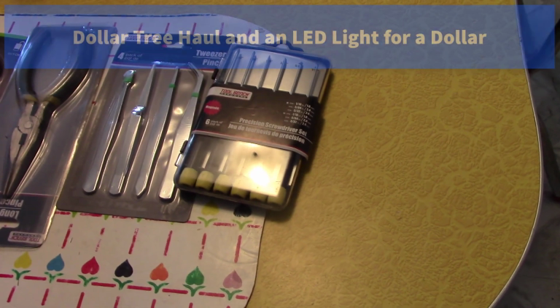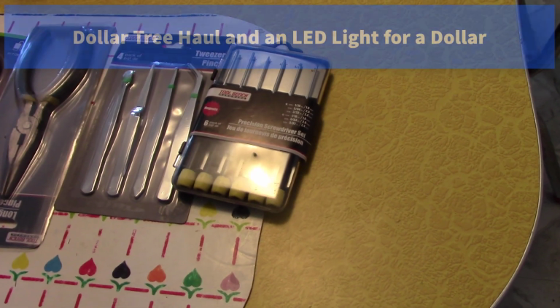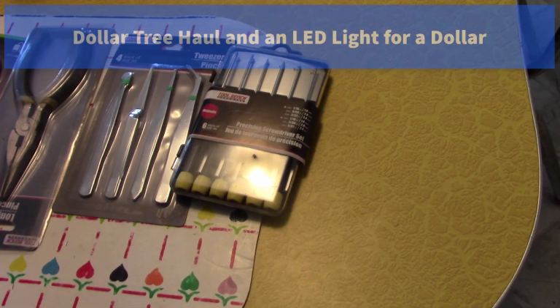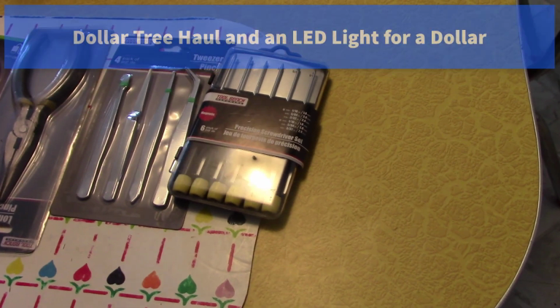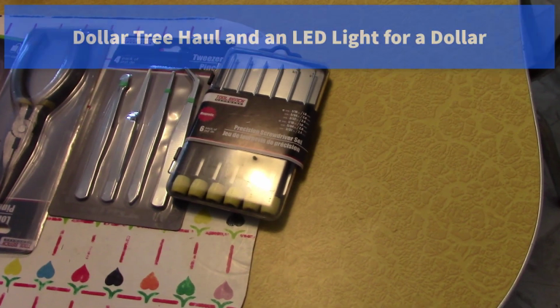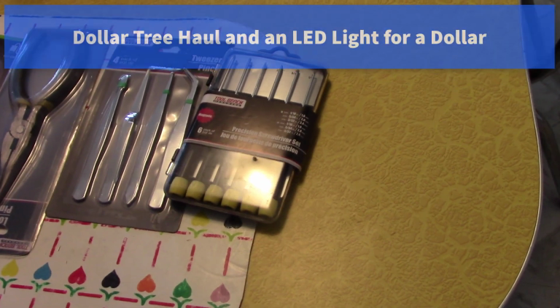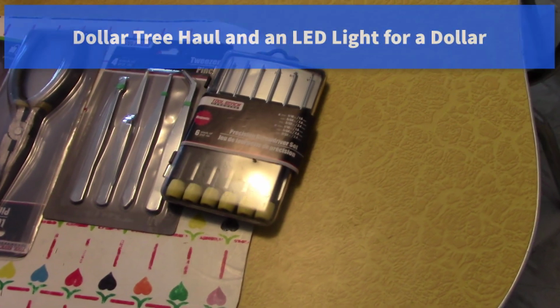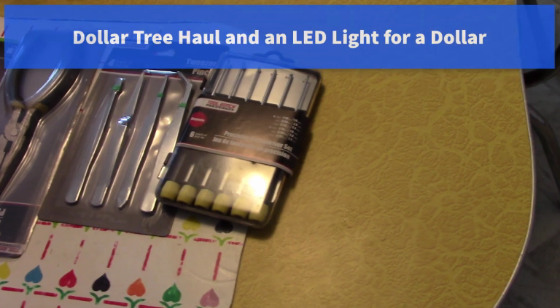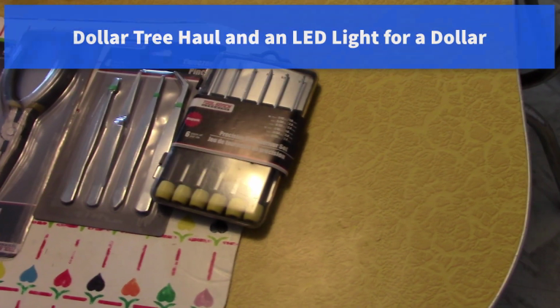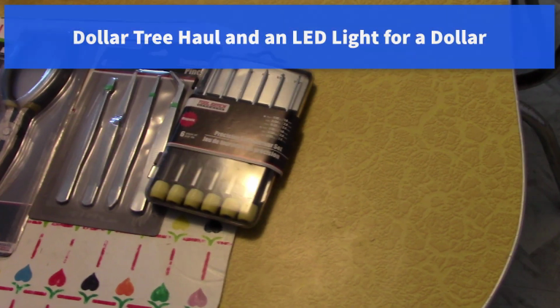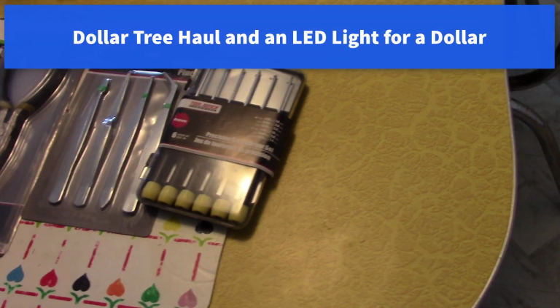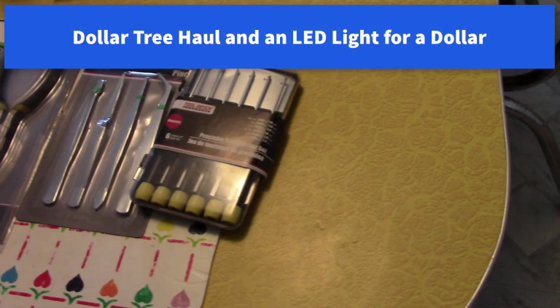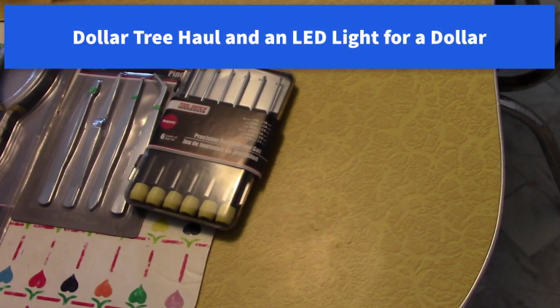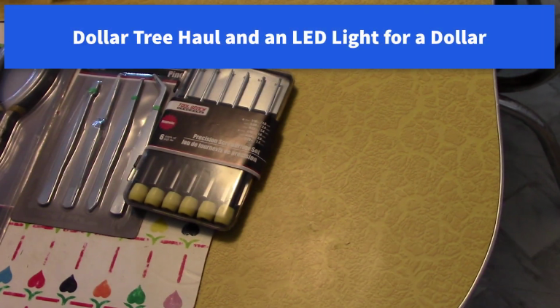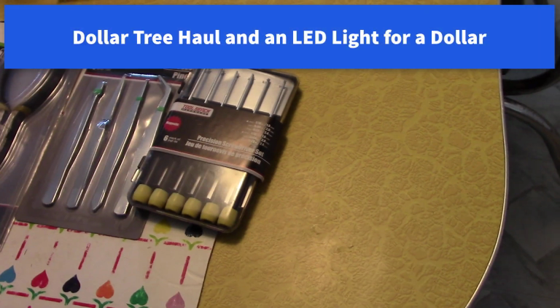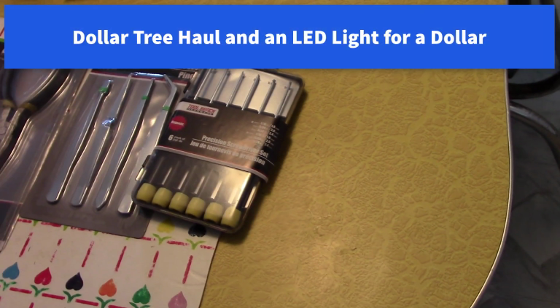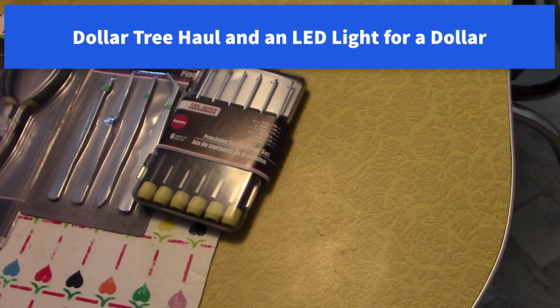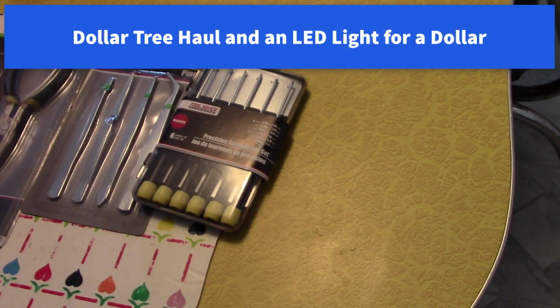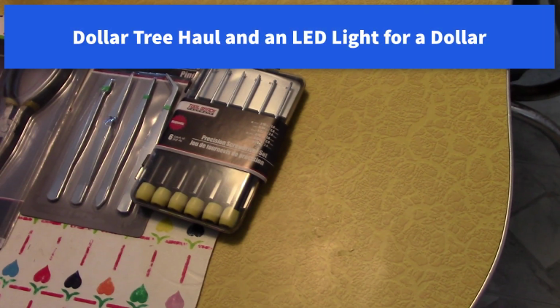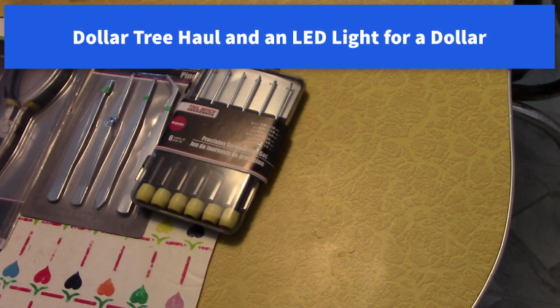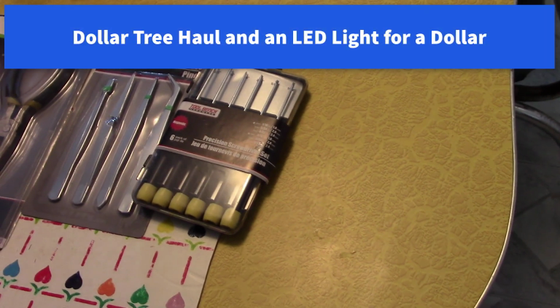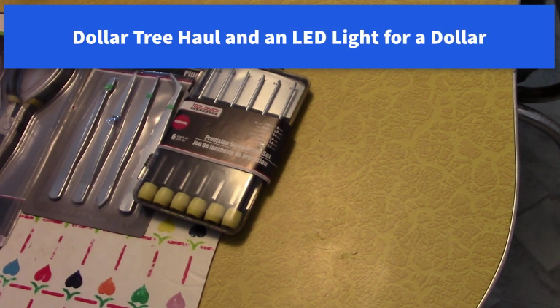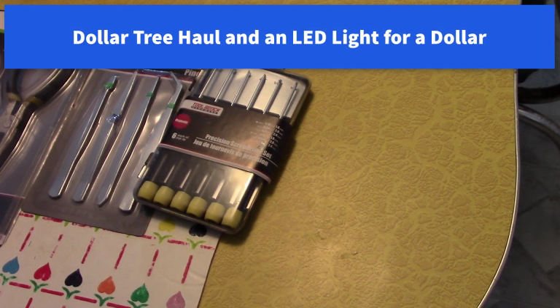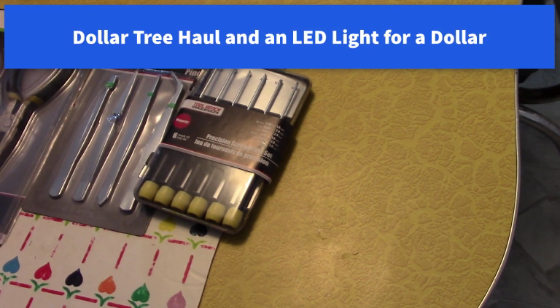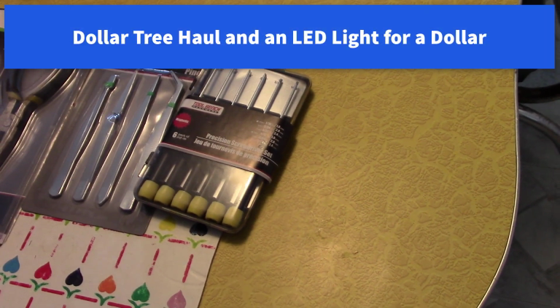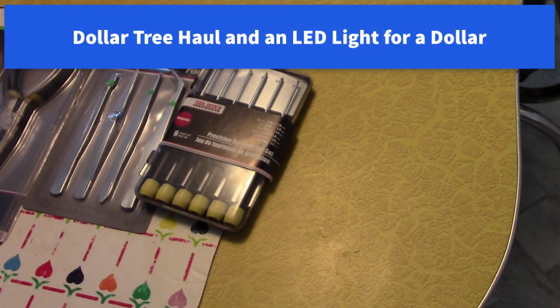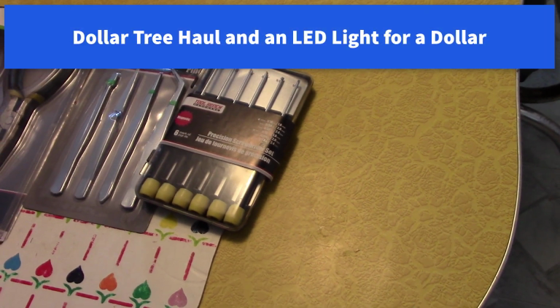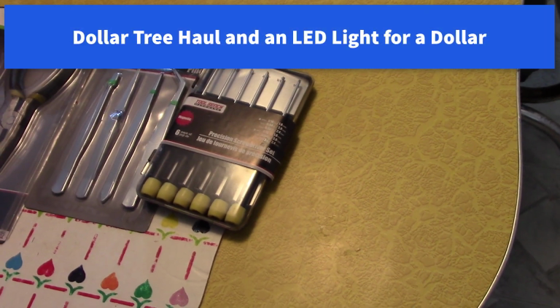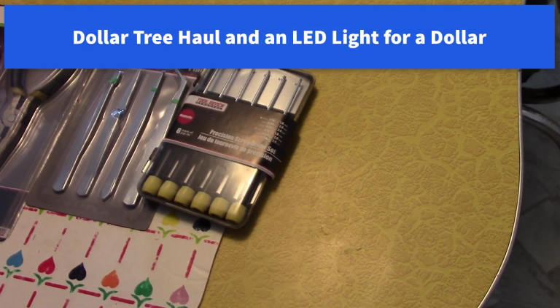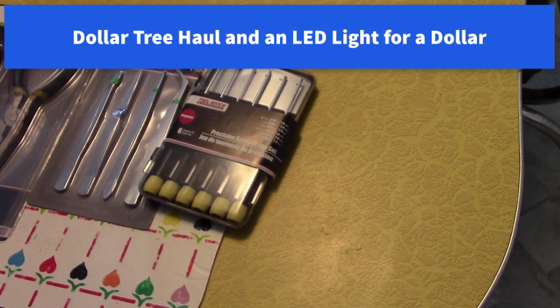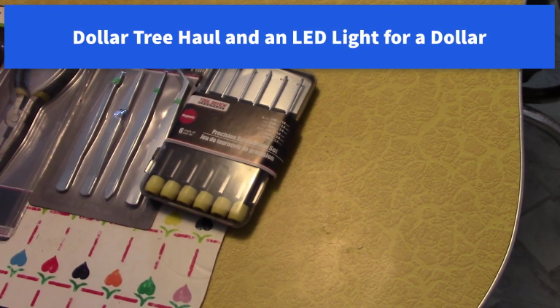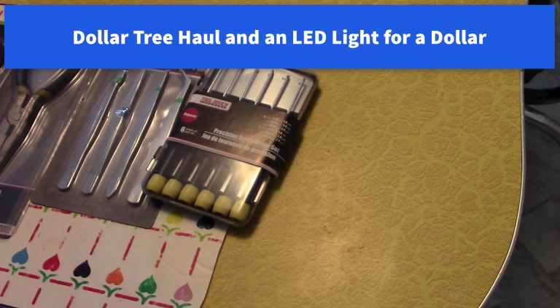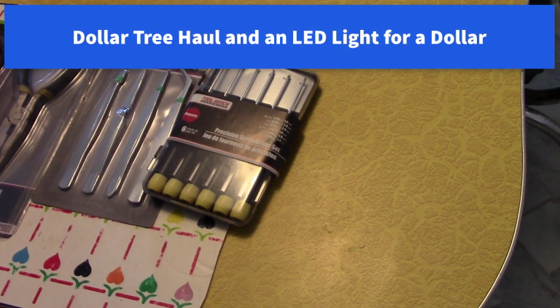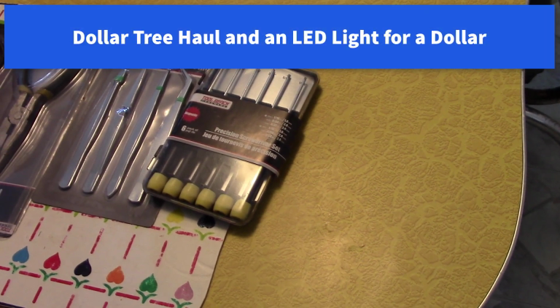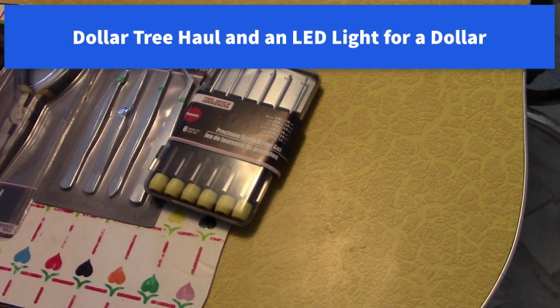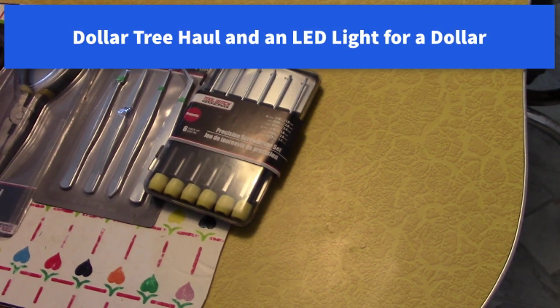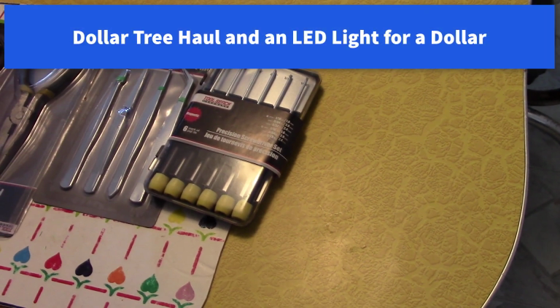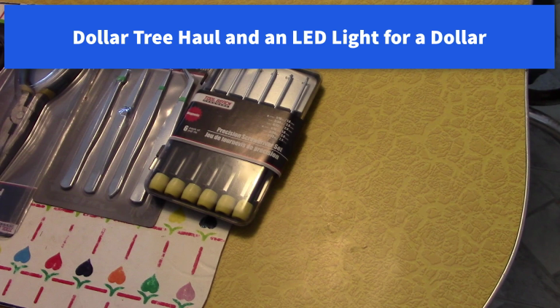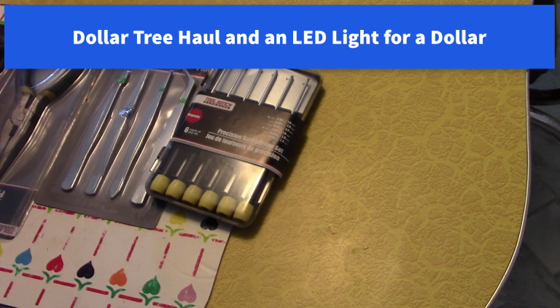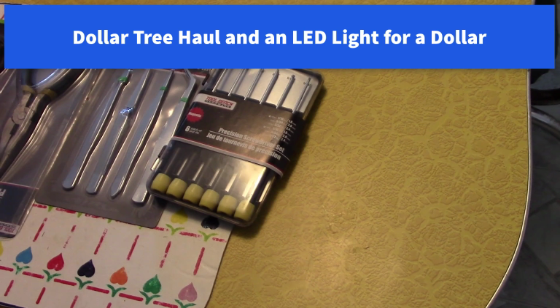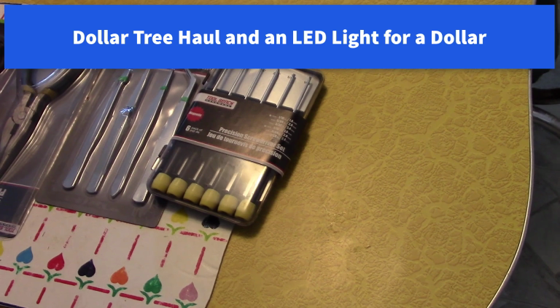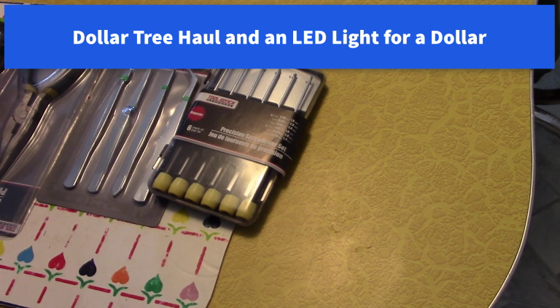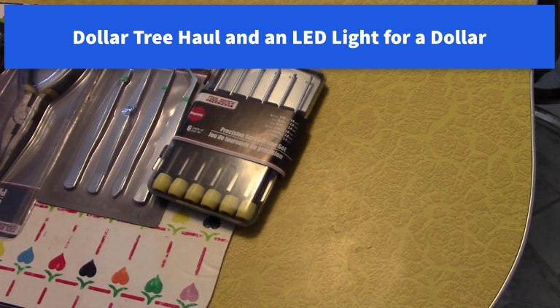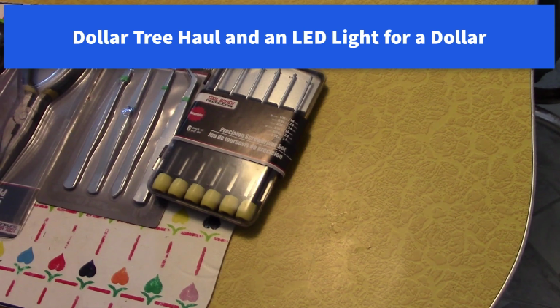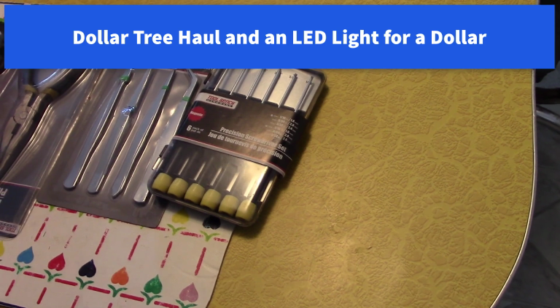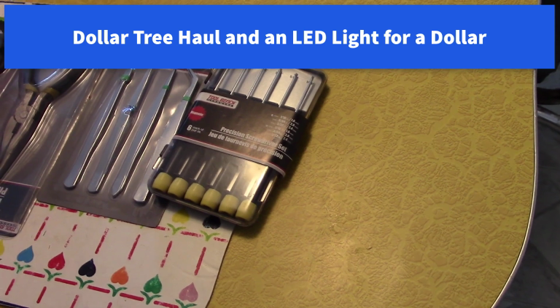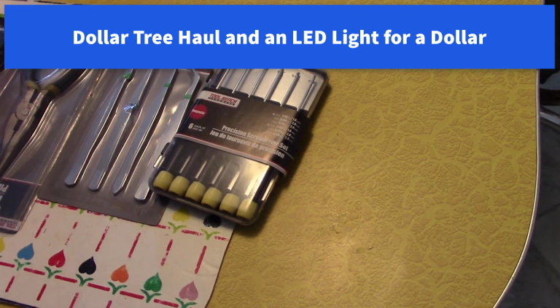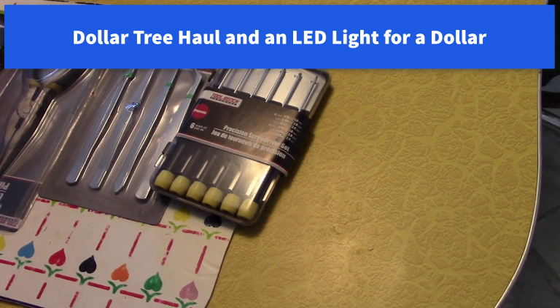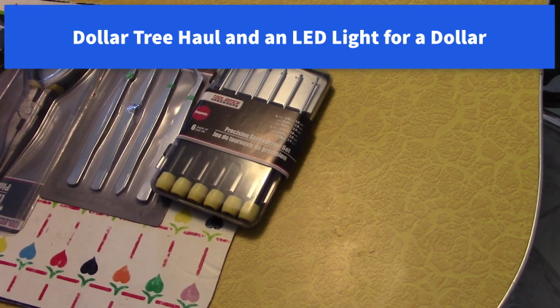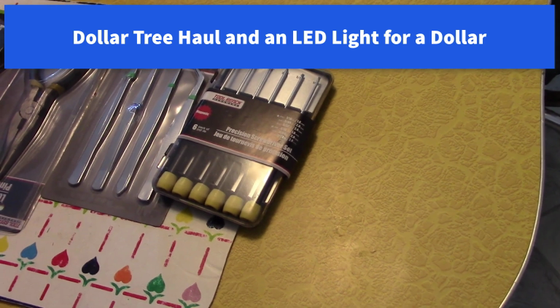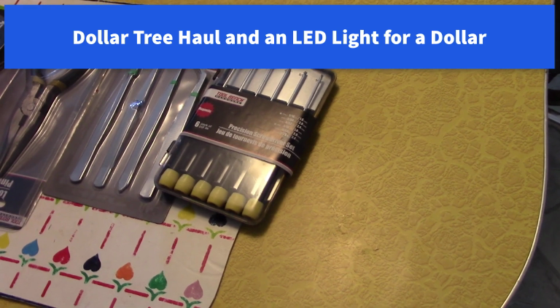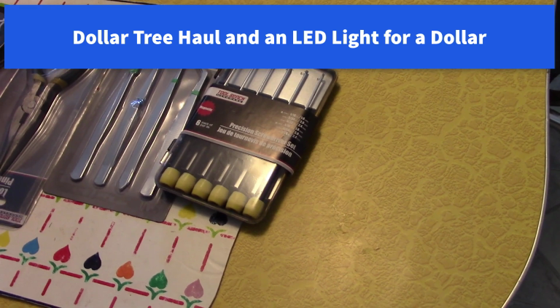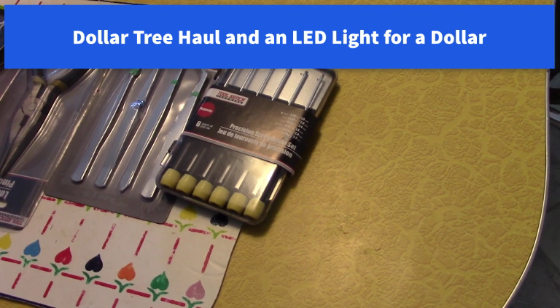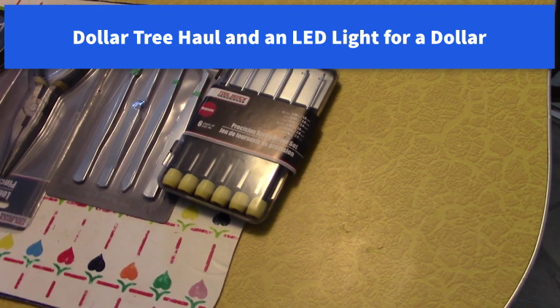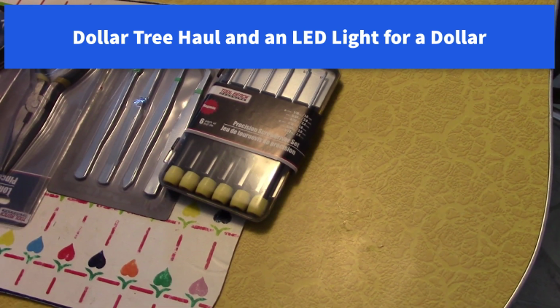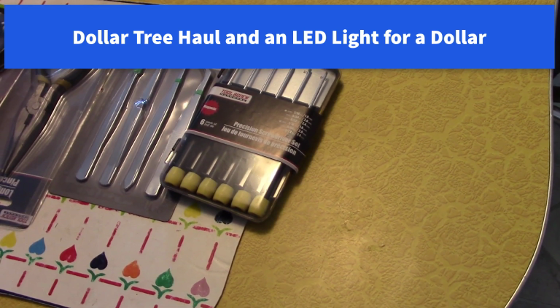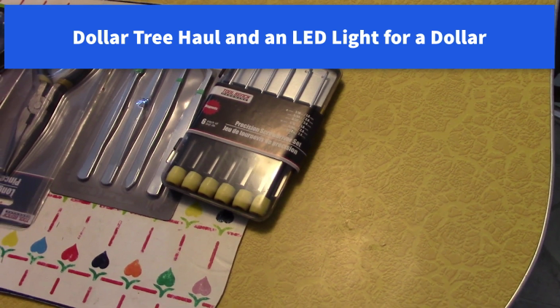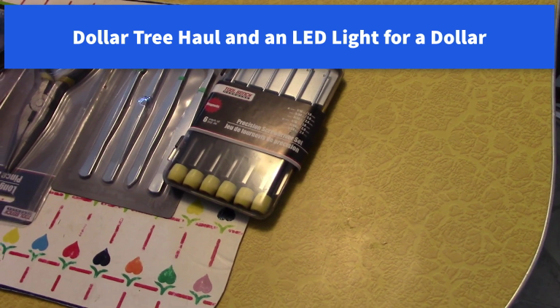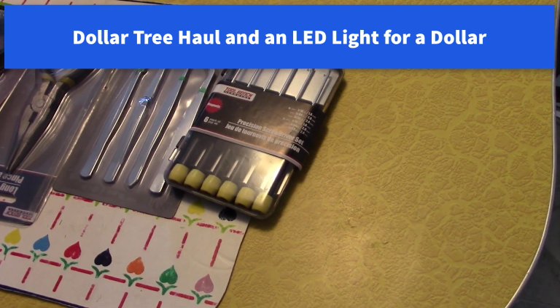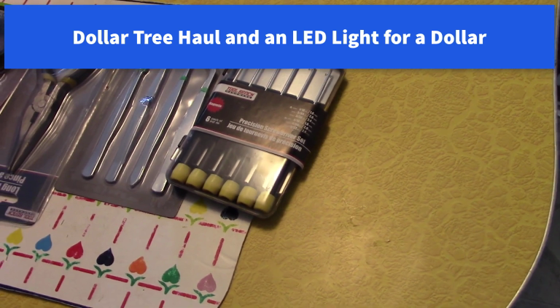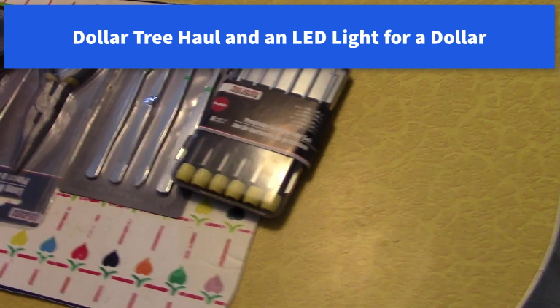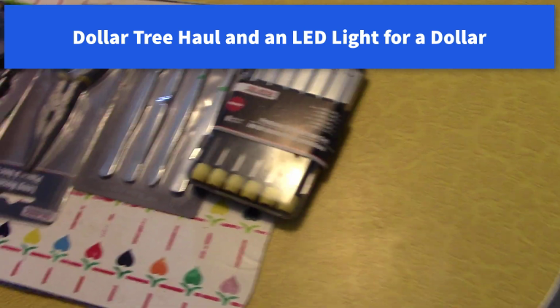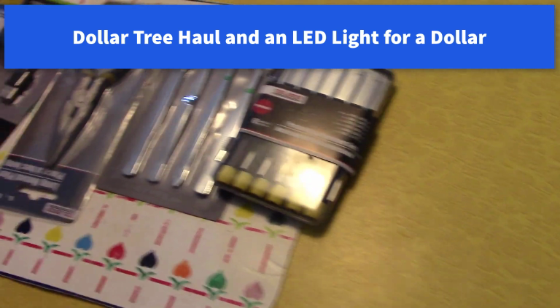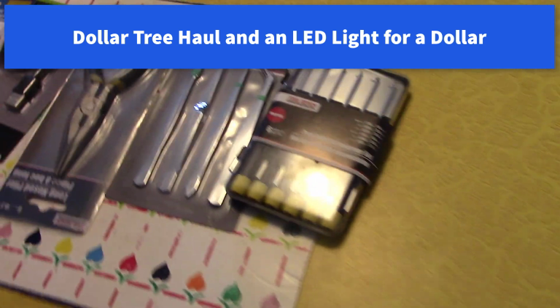Hi all, I just thought I'd show you our Dollar Tree haul. They're pretty cool little items here.